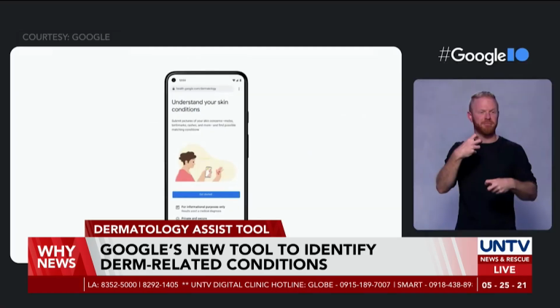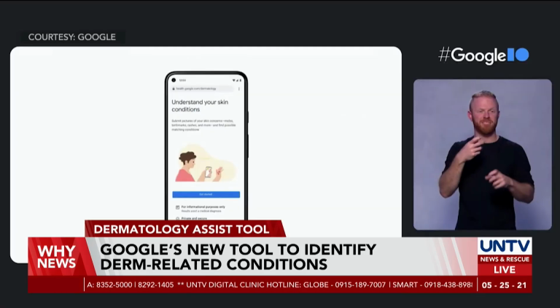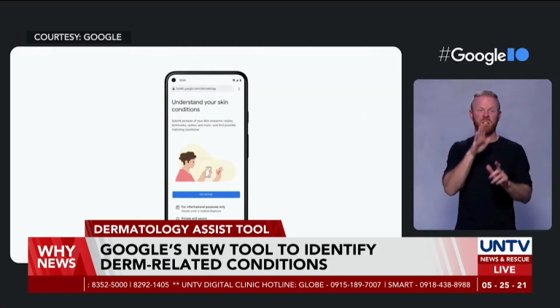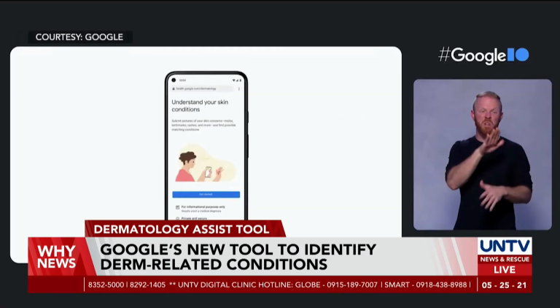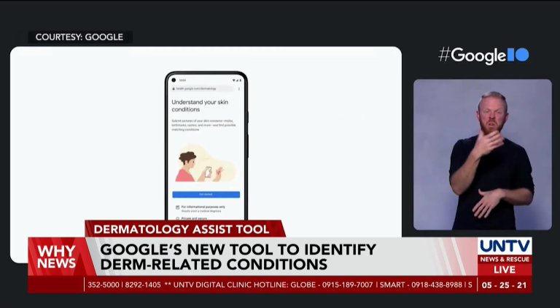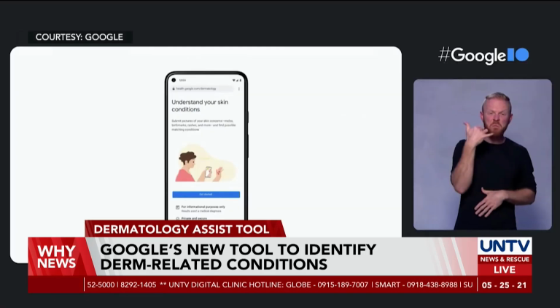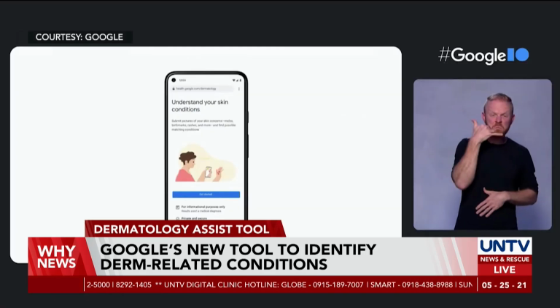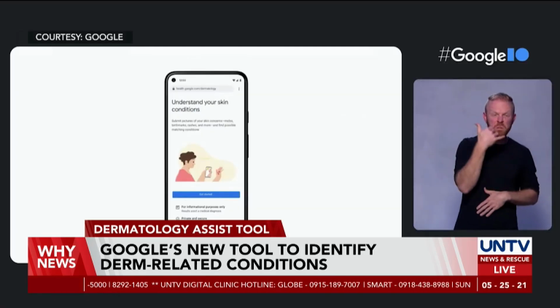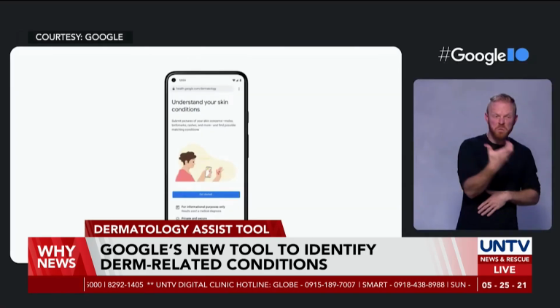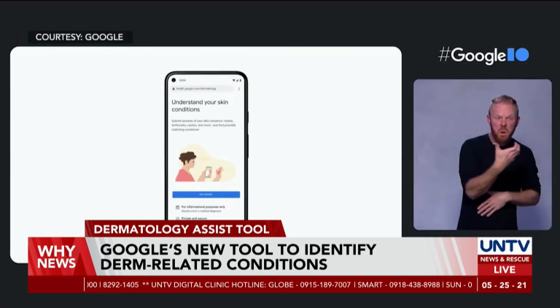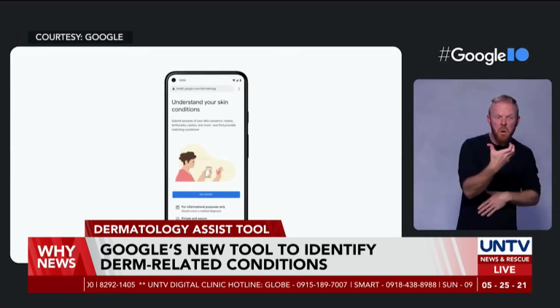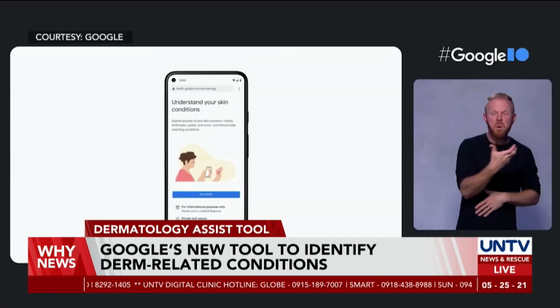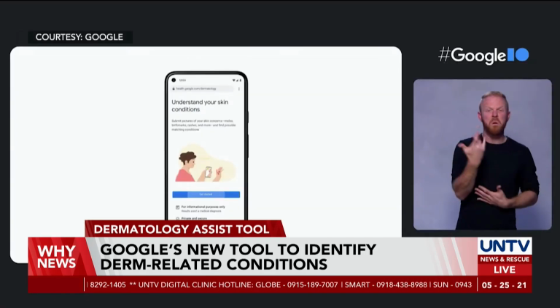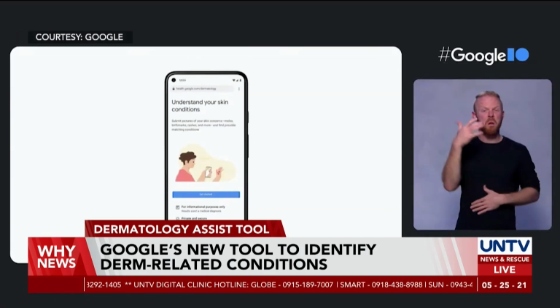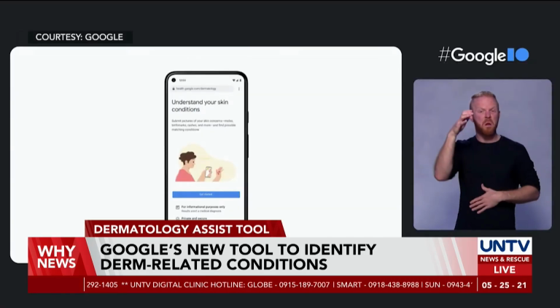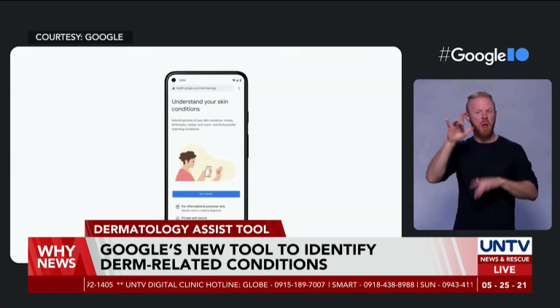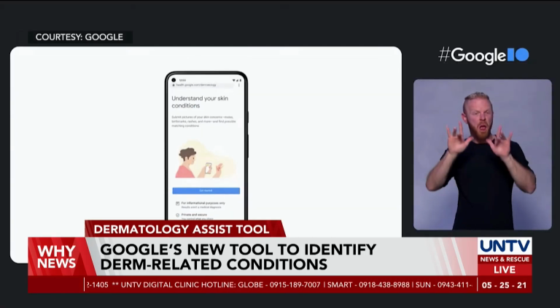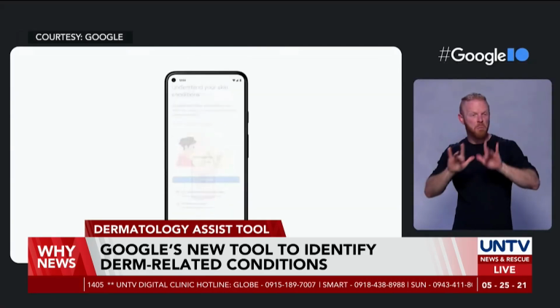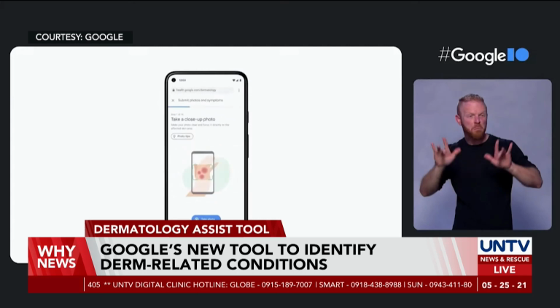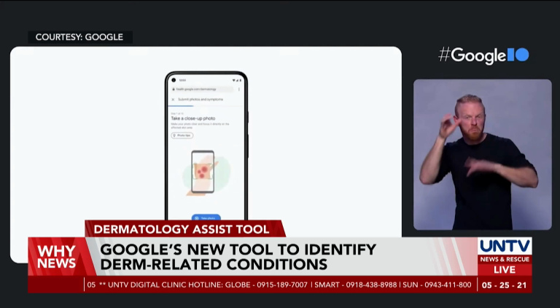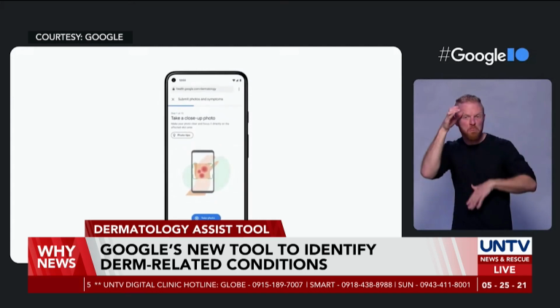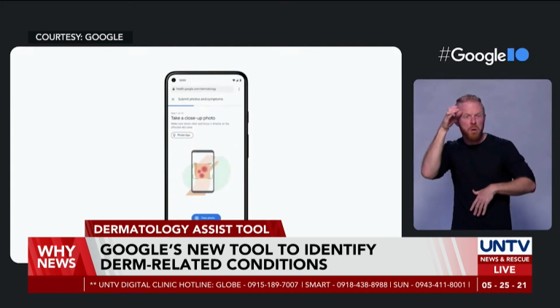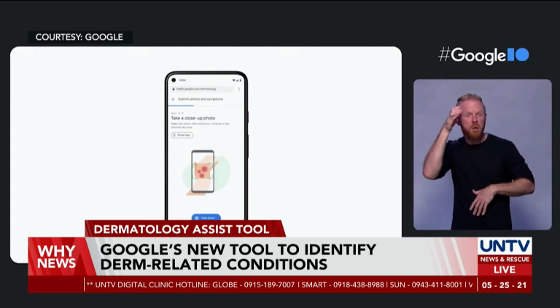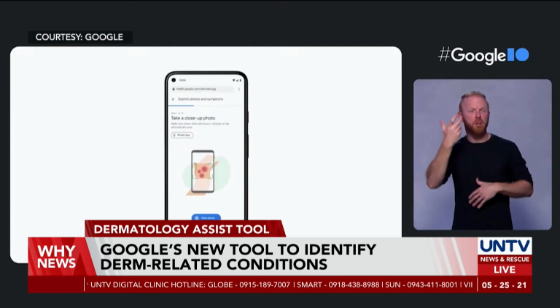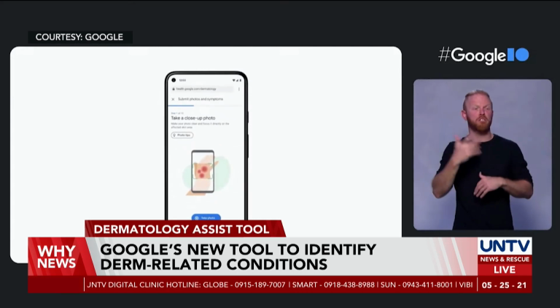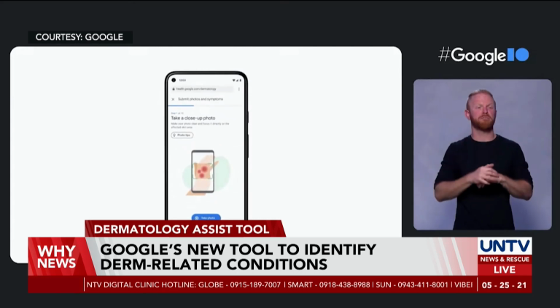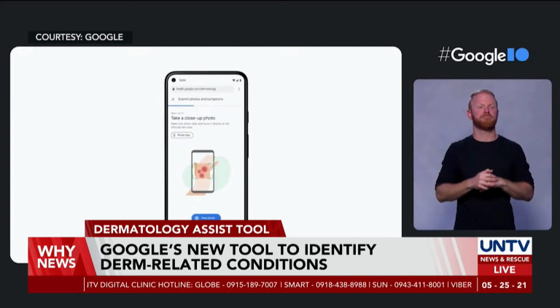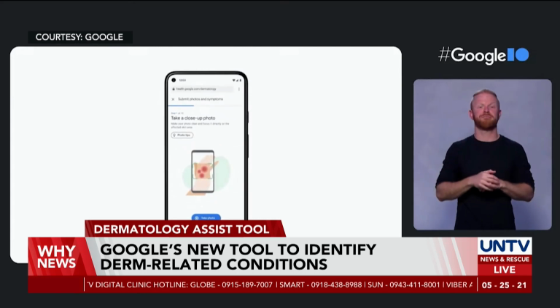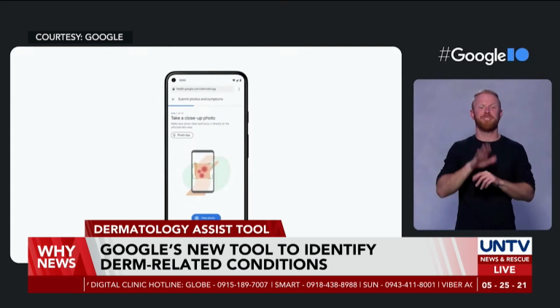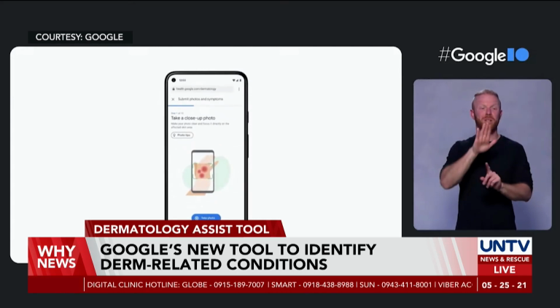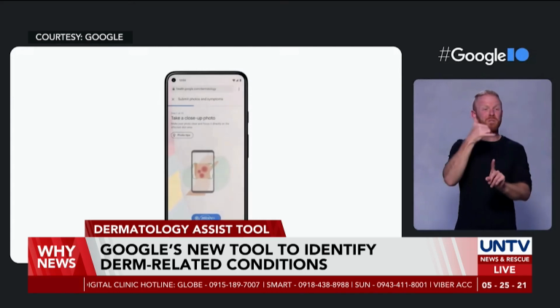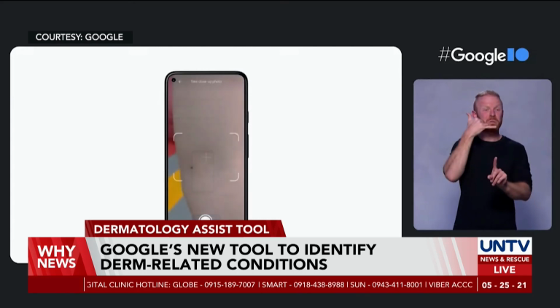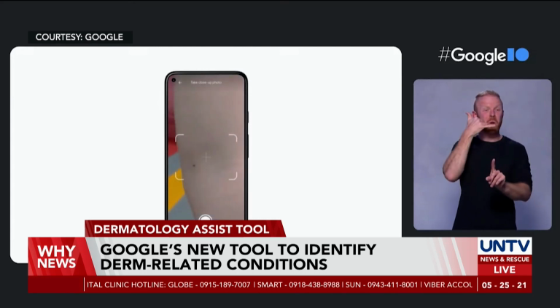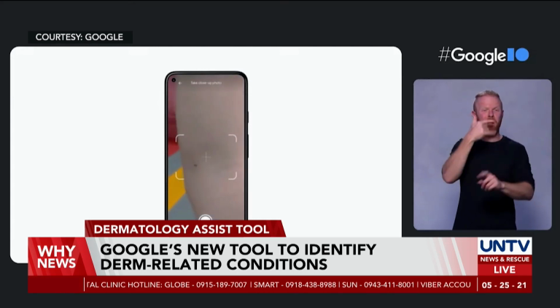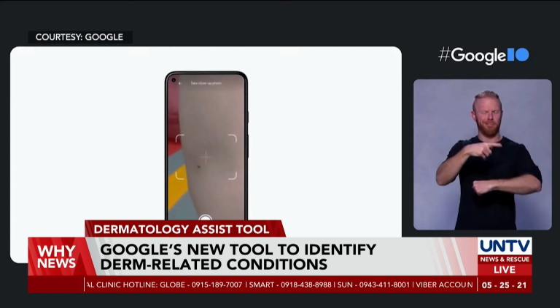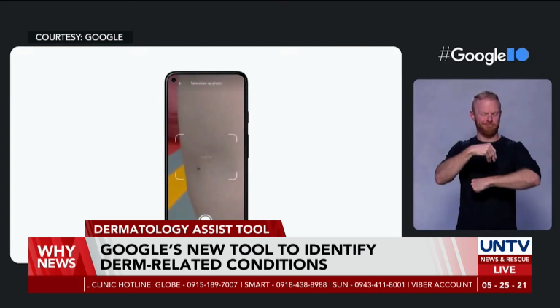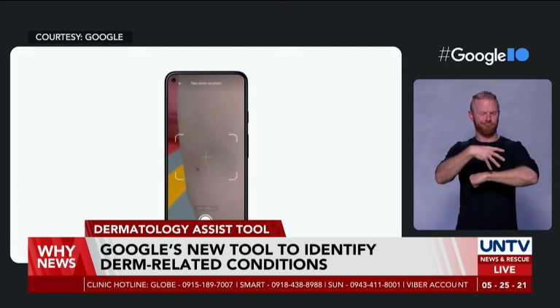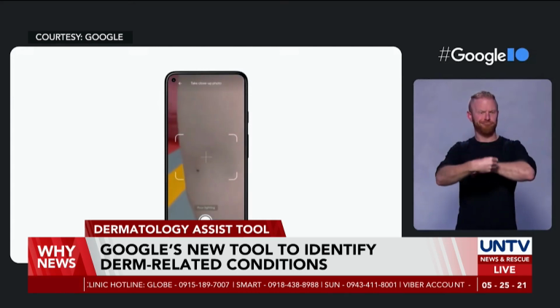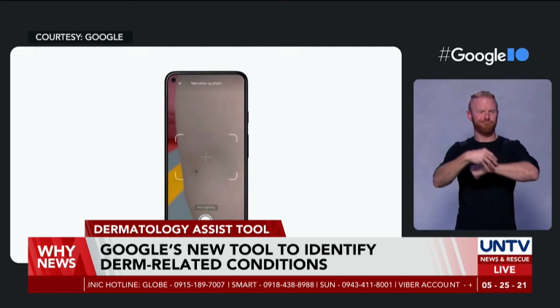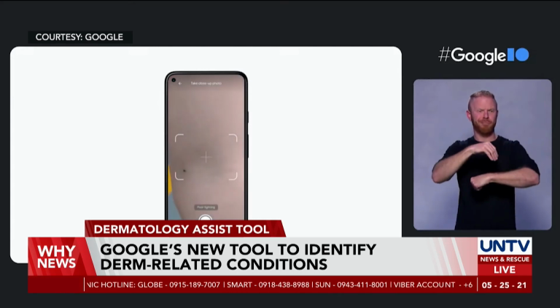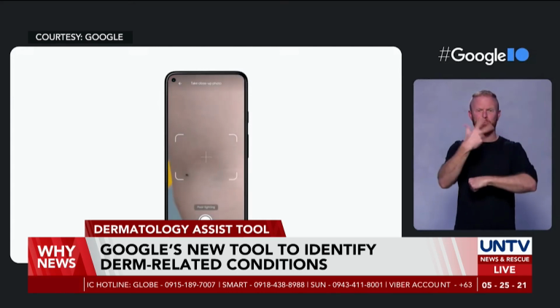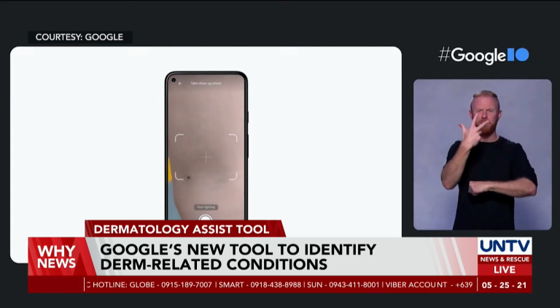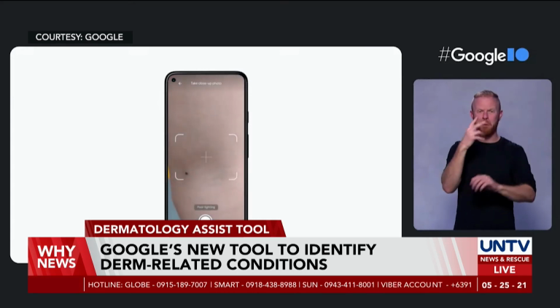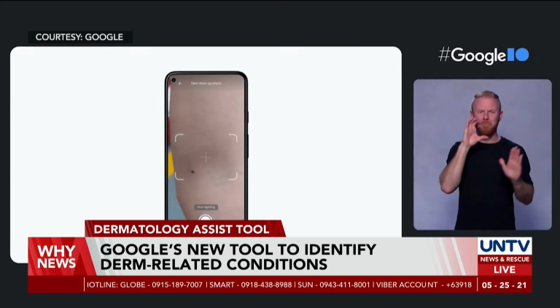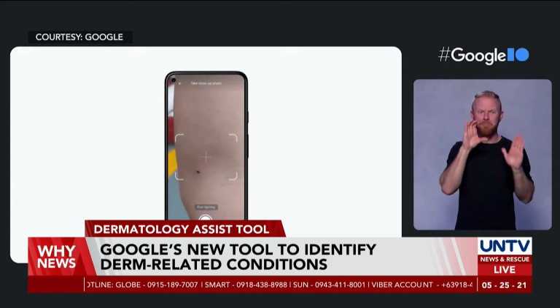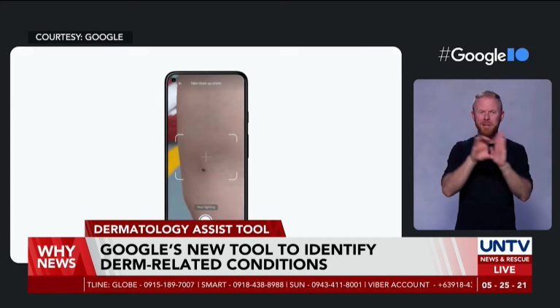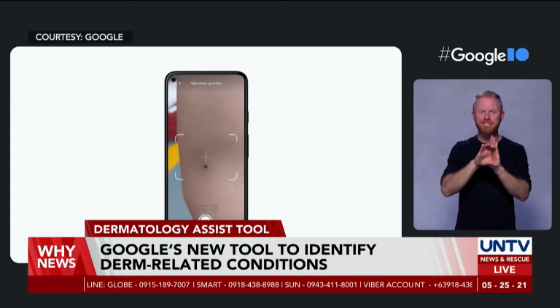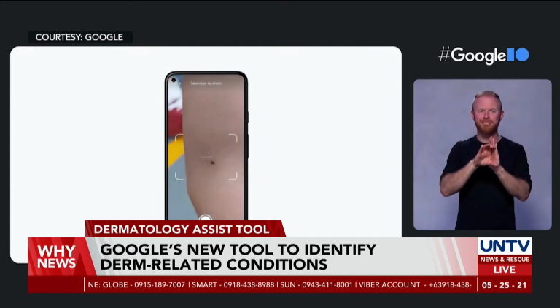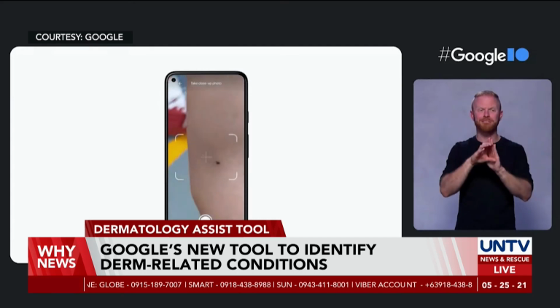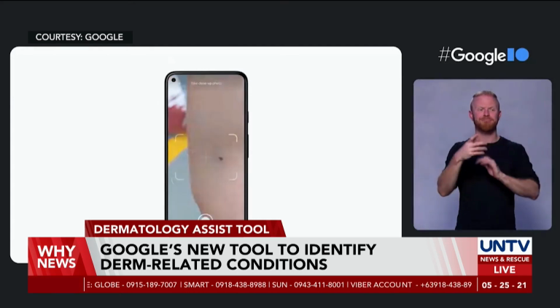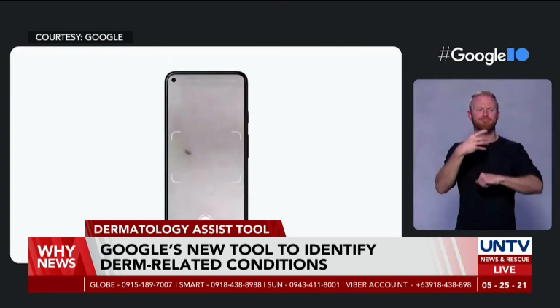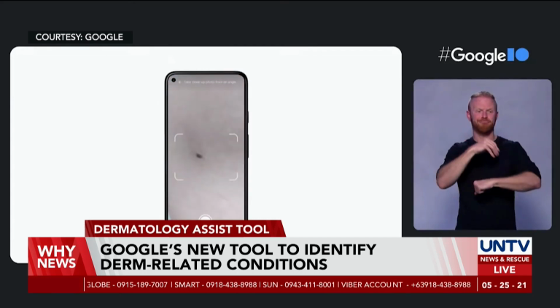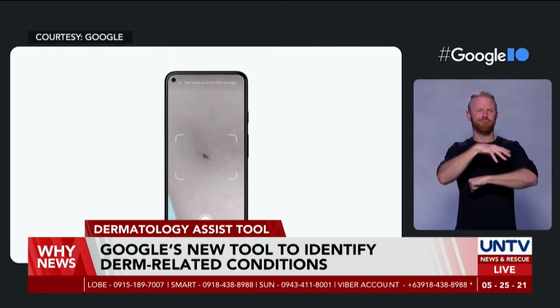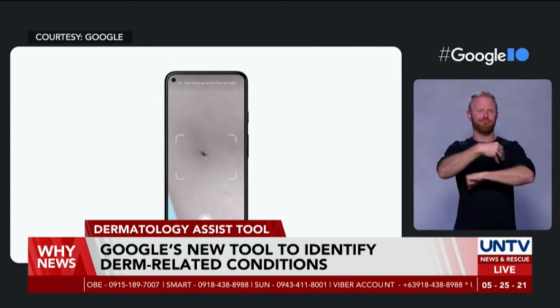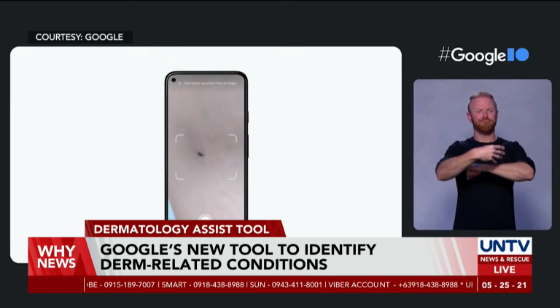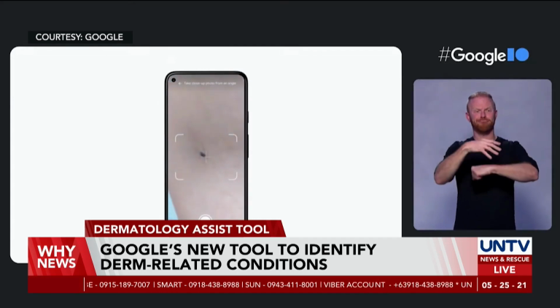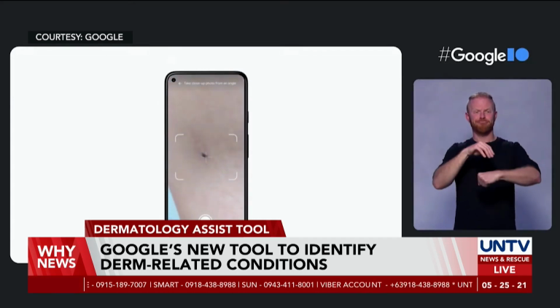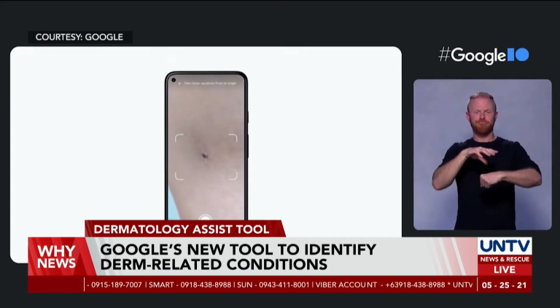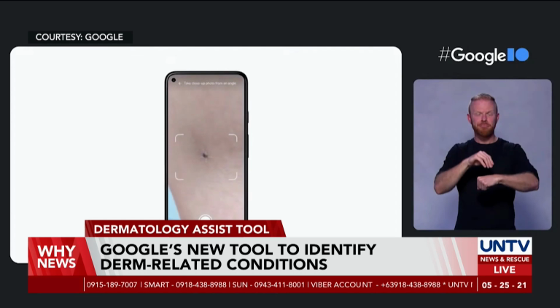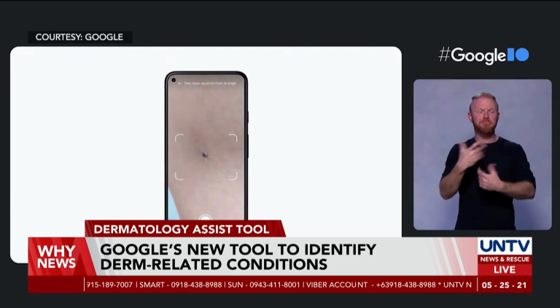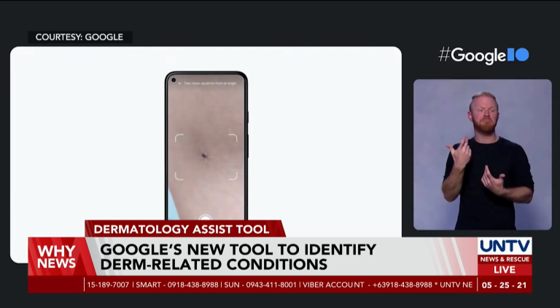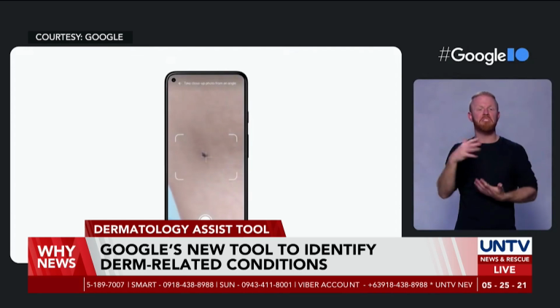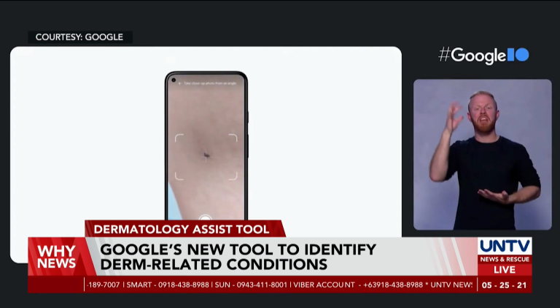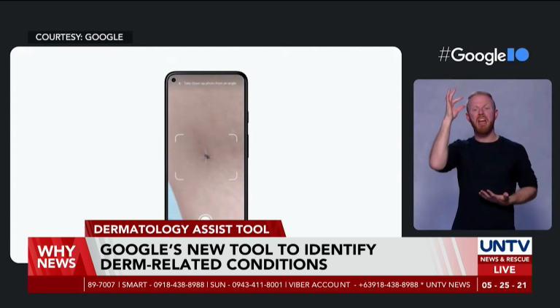Google plans to make it available to consumers on Google Search in European Union countries as early as the end of this year.